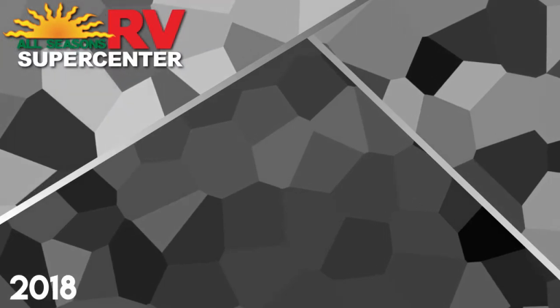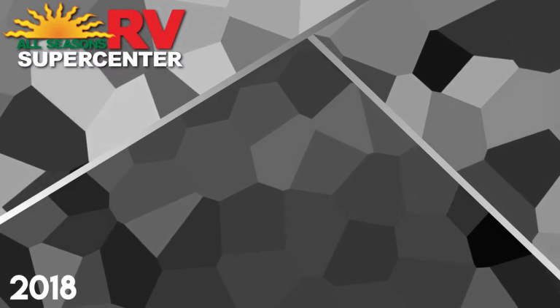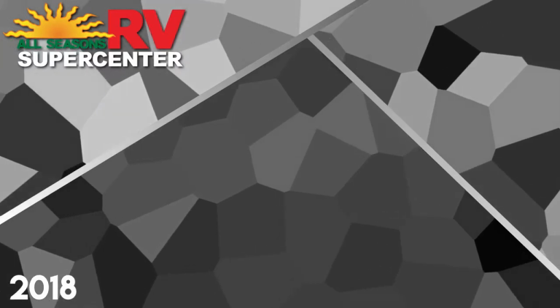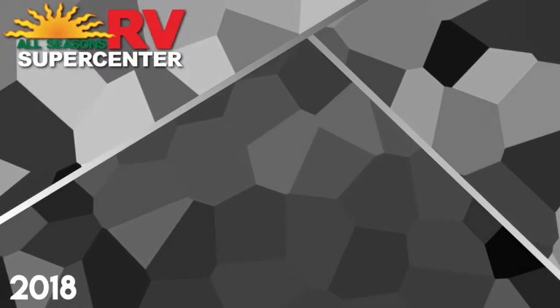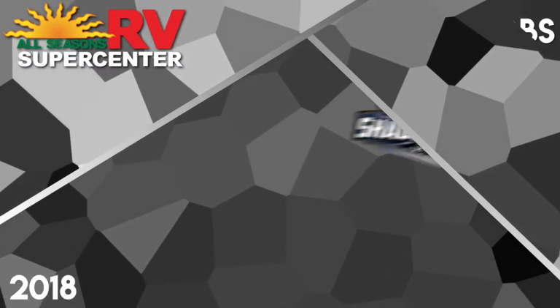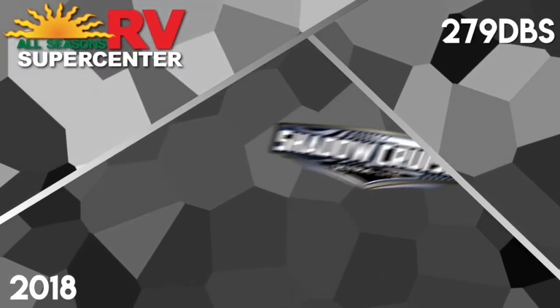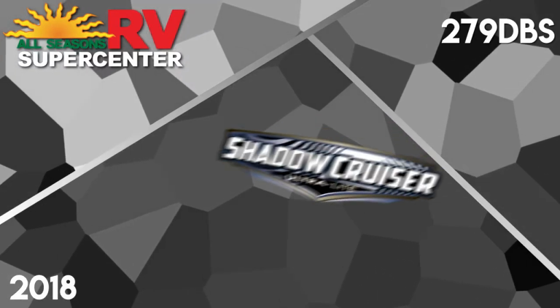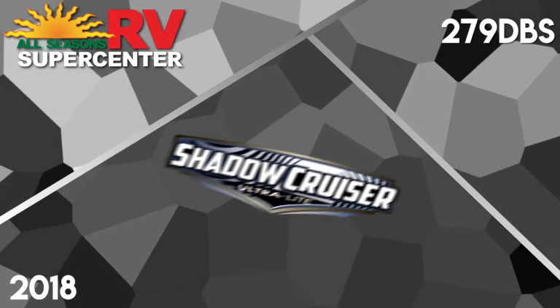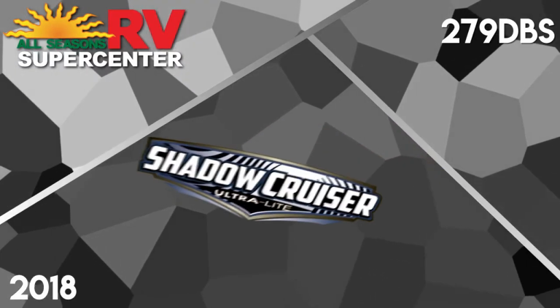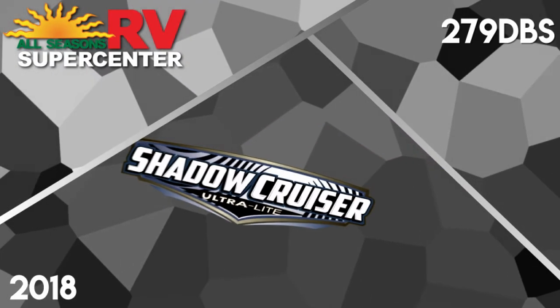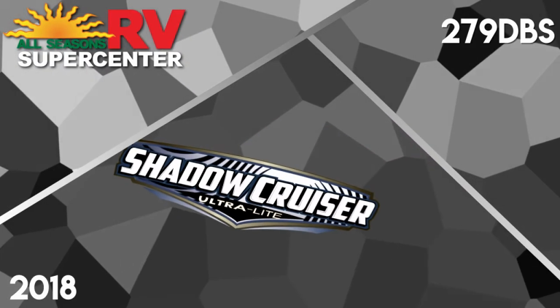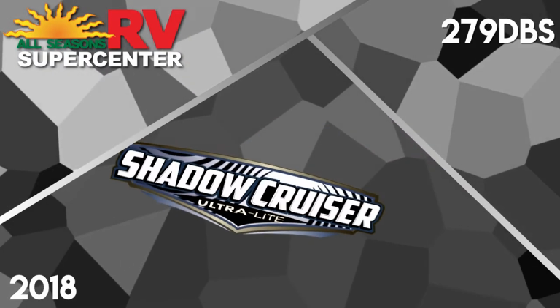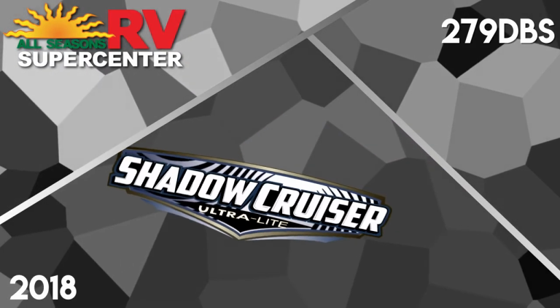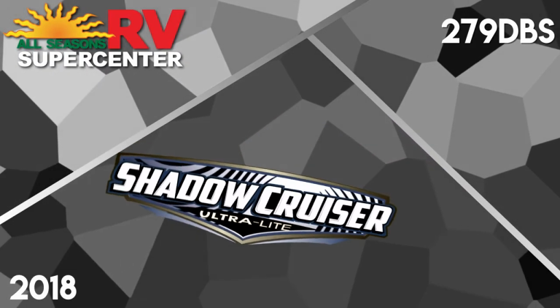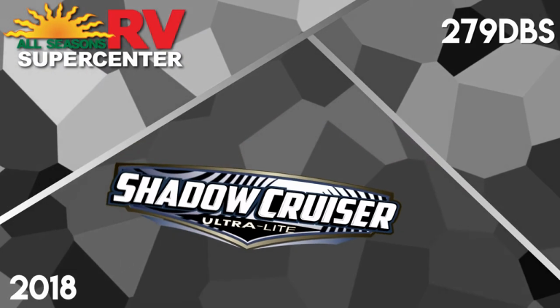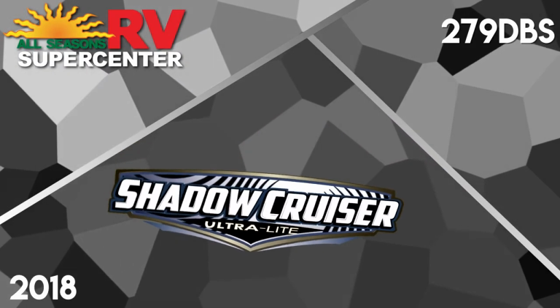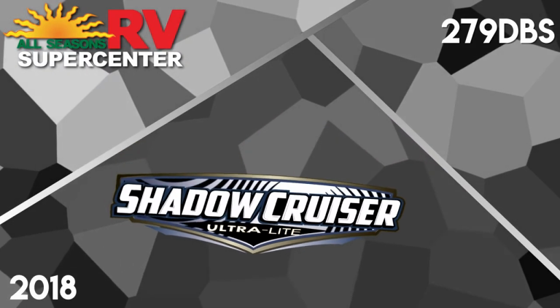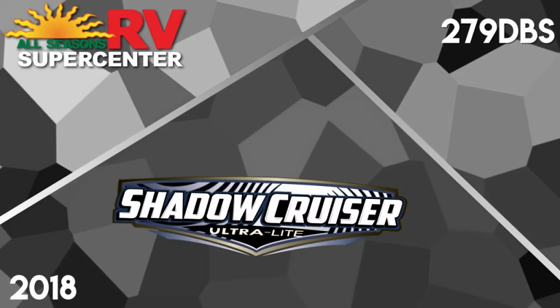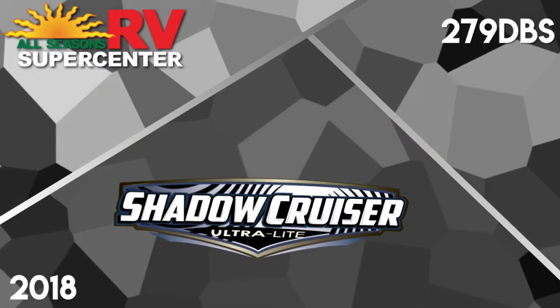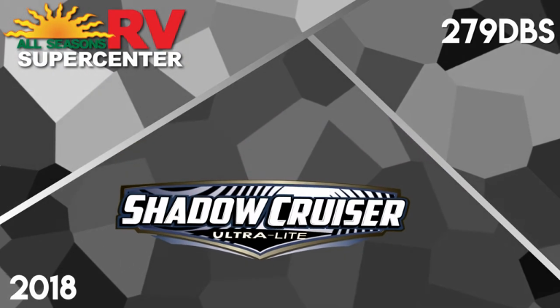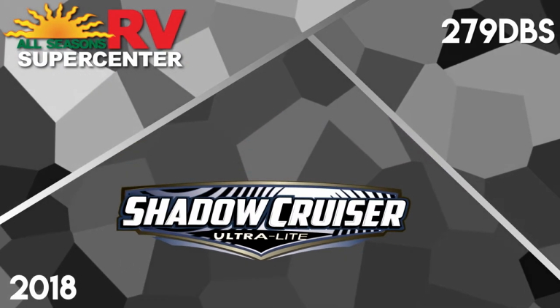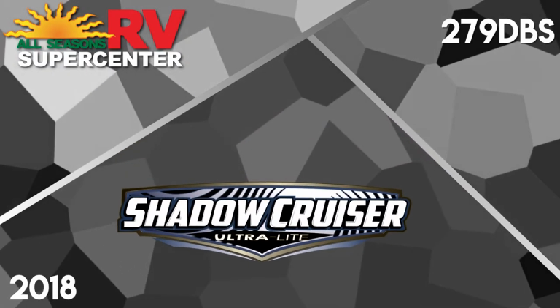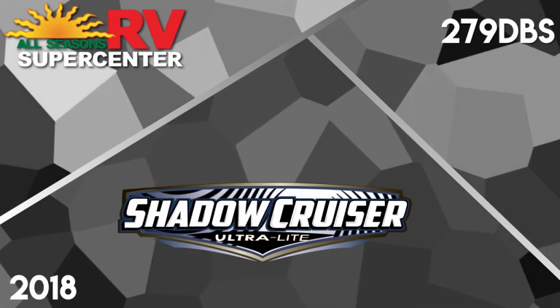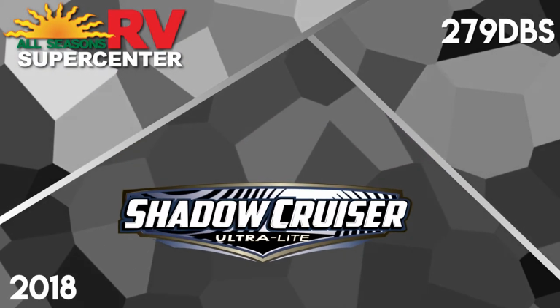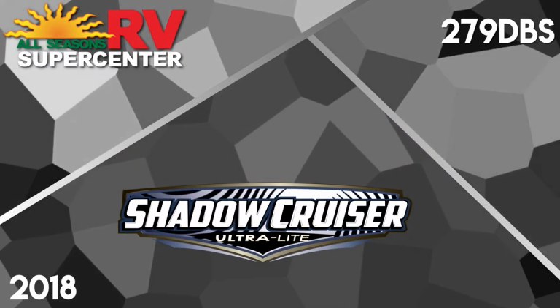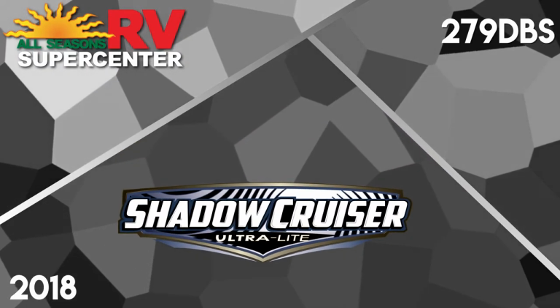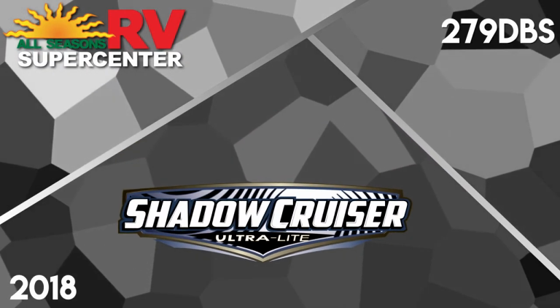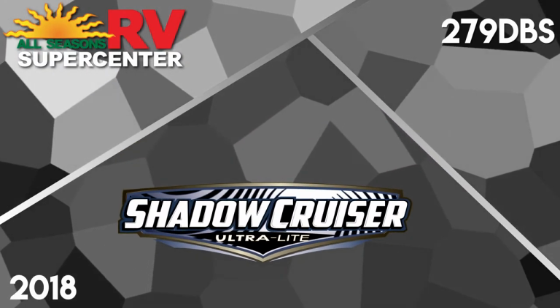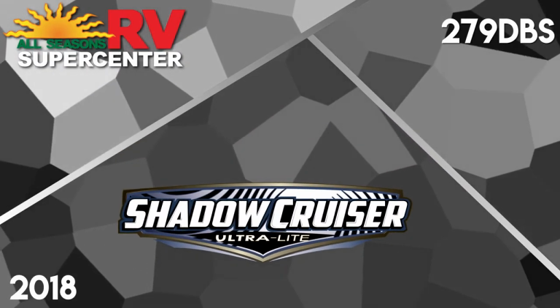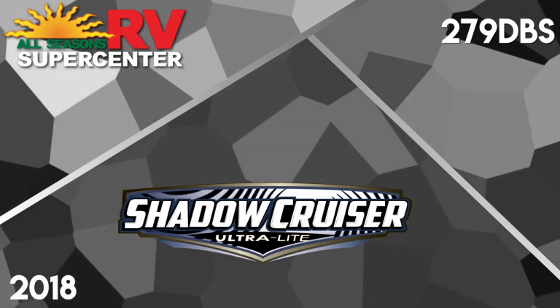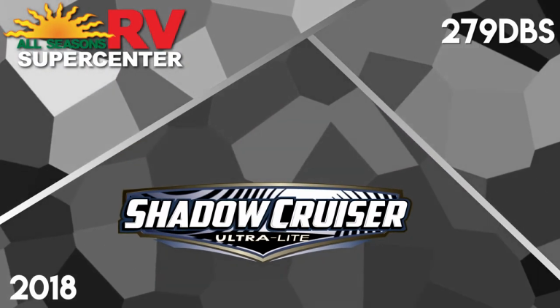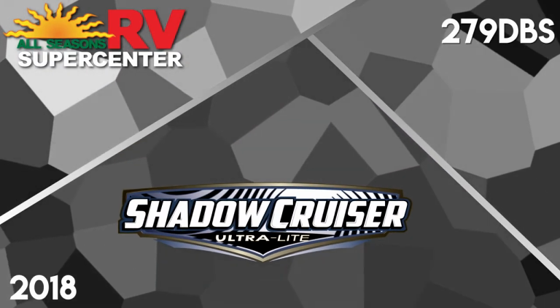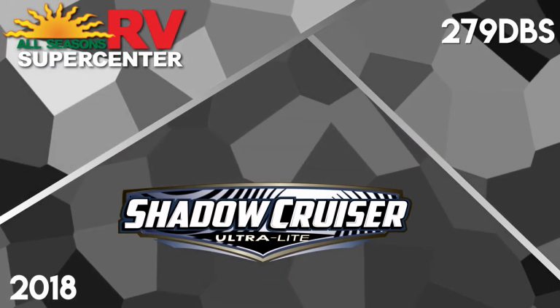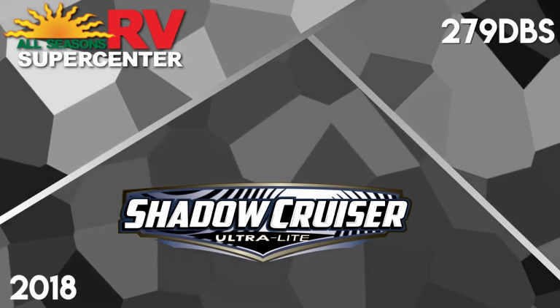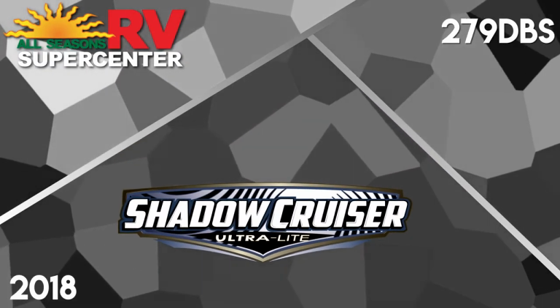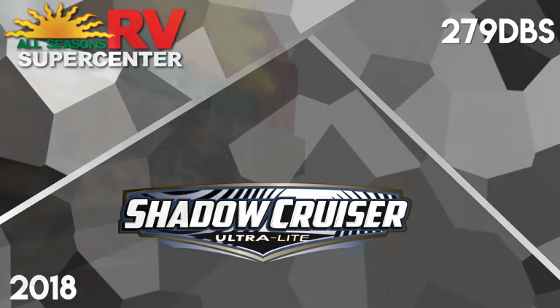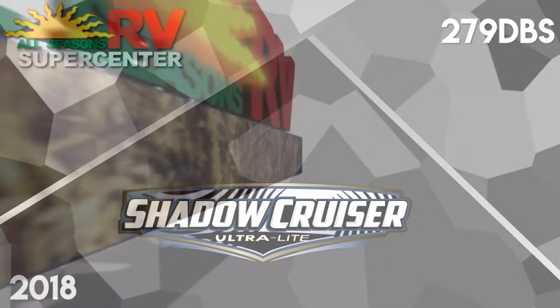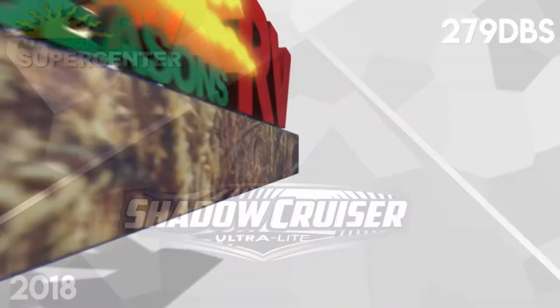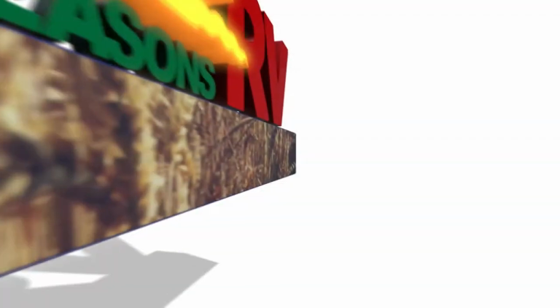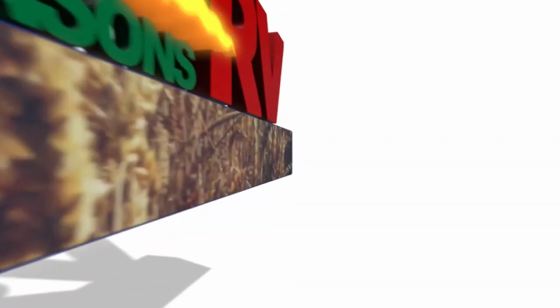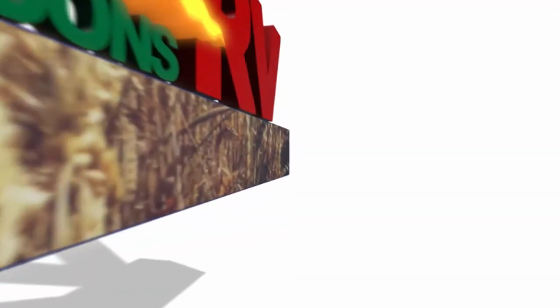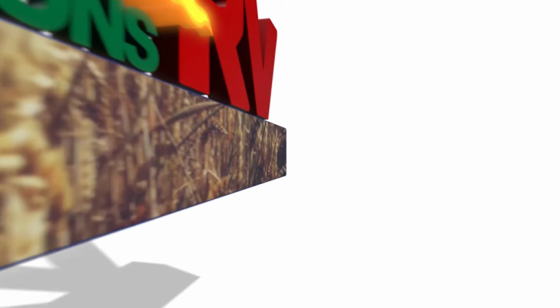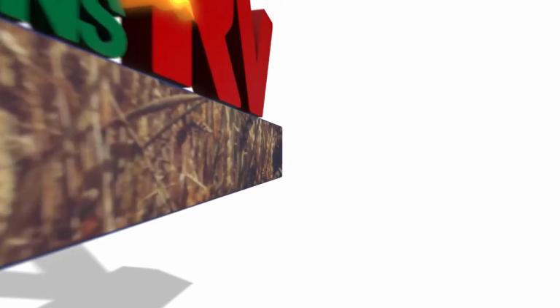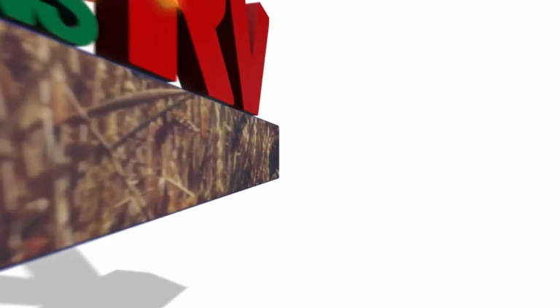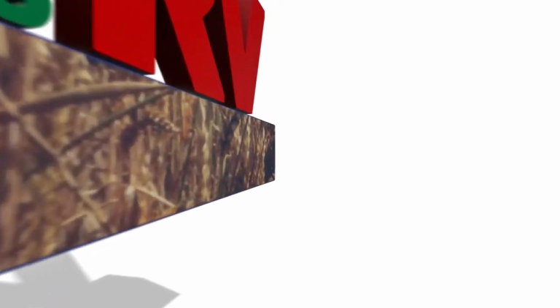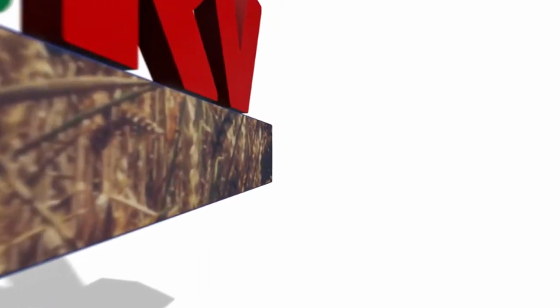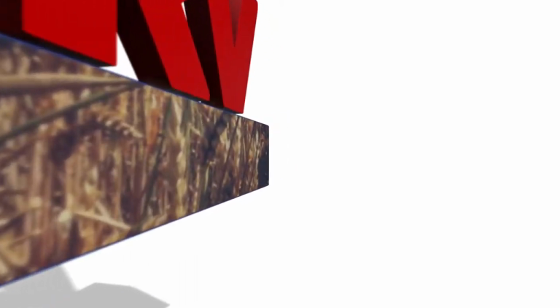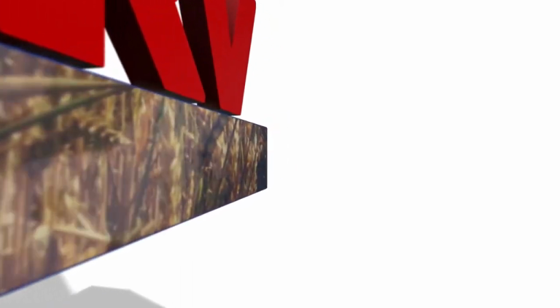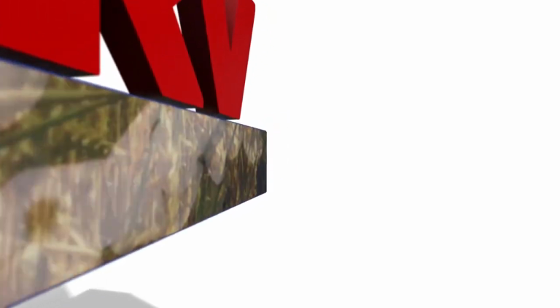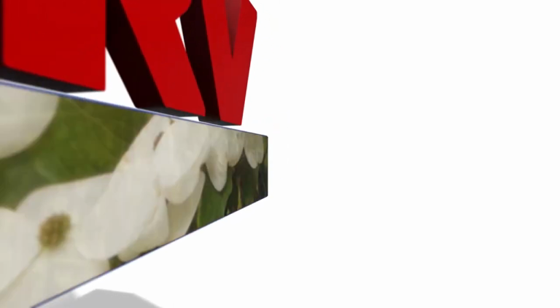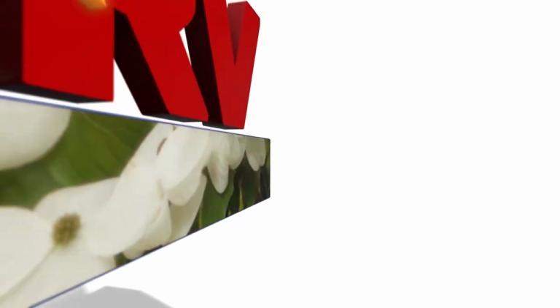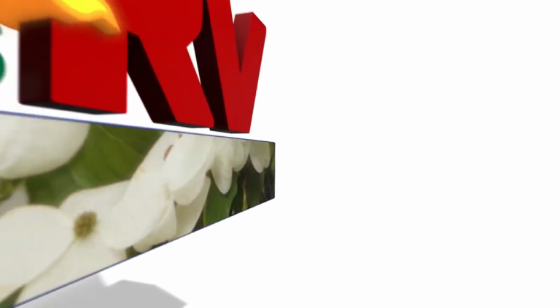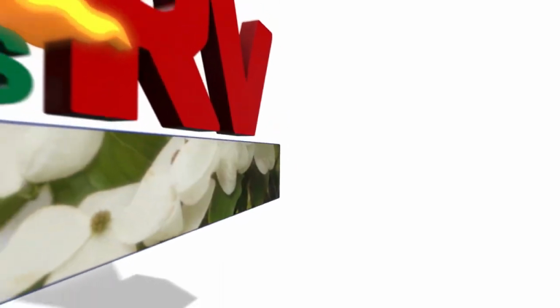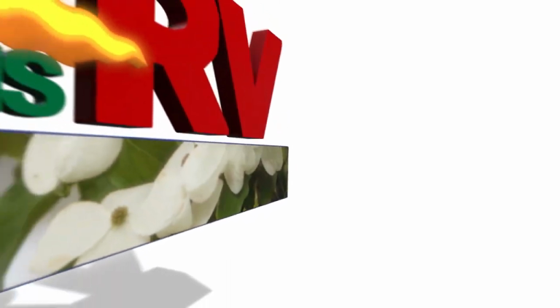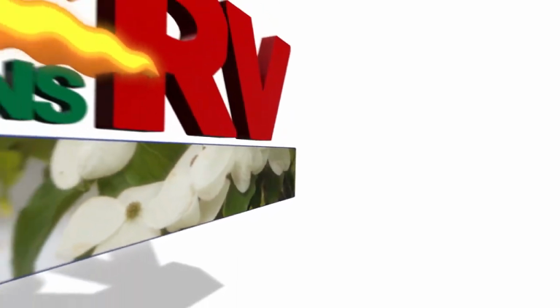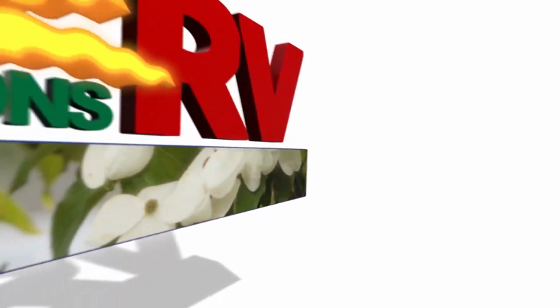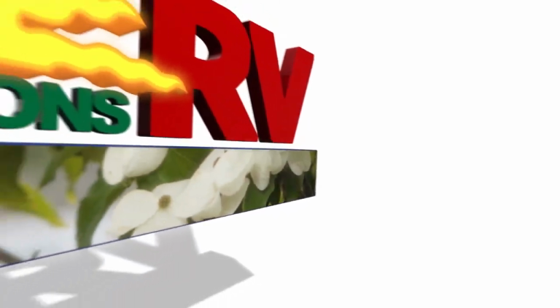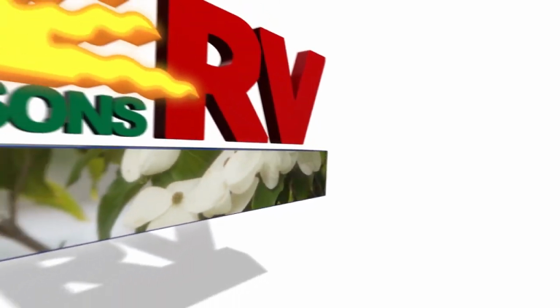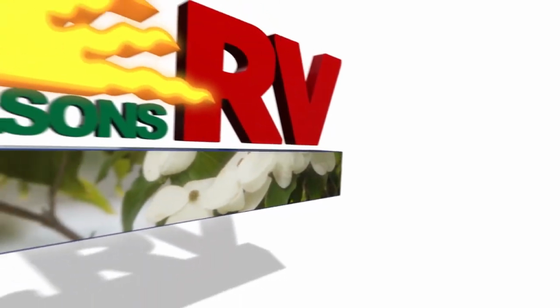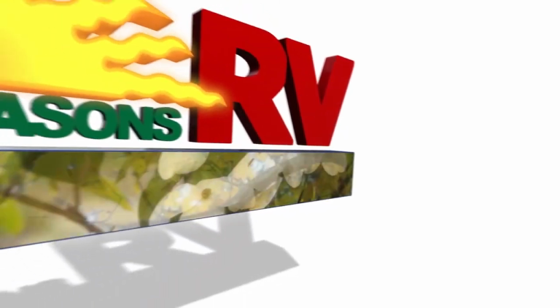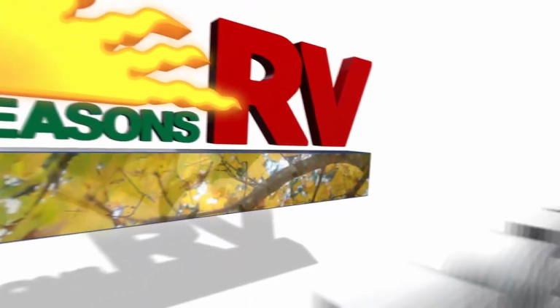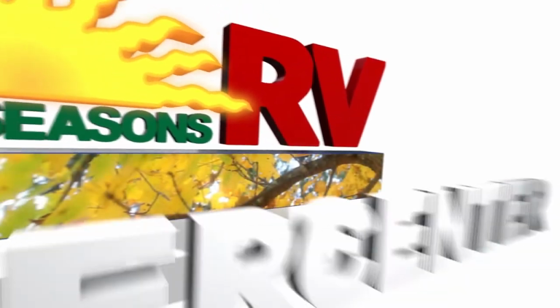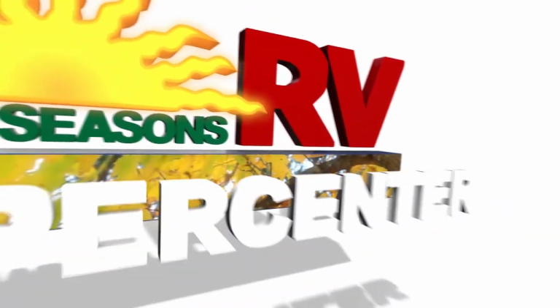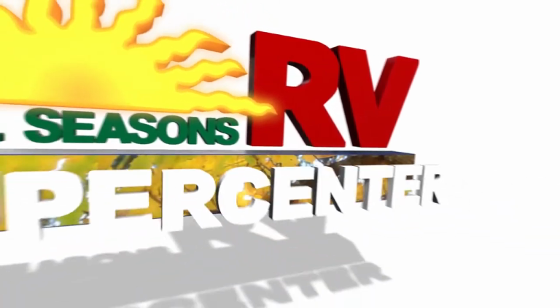Step out of the shadows and into the sun with this 2018 Shadow Cruiser 279 DBS travel trailer from All Seasons RV.